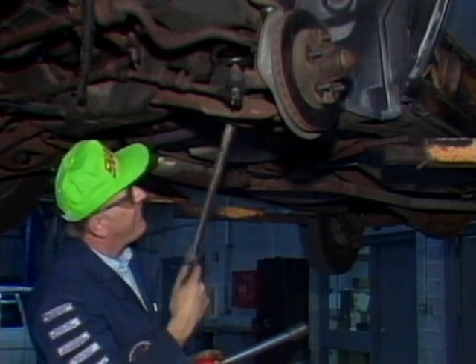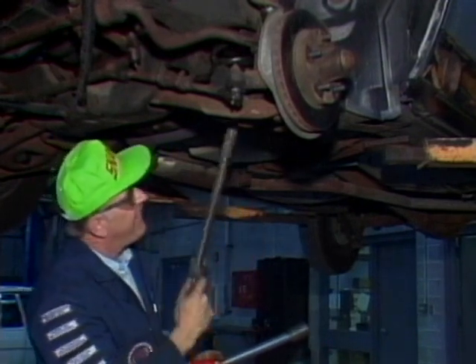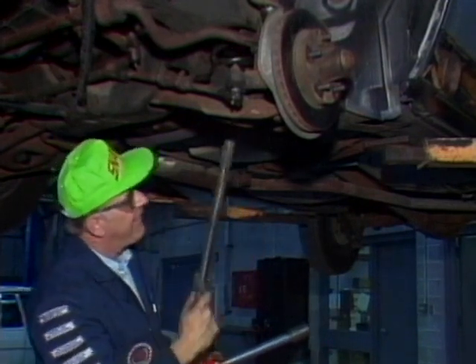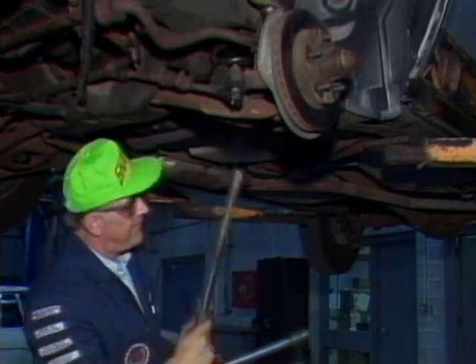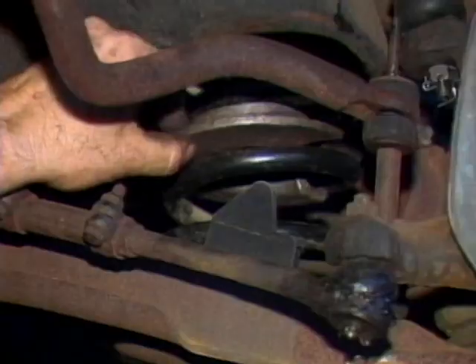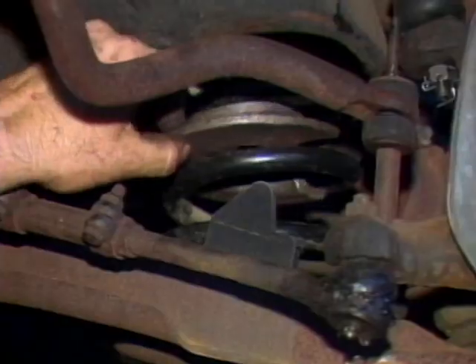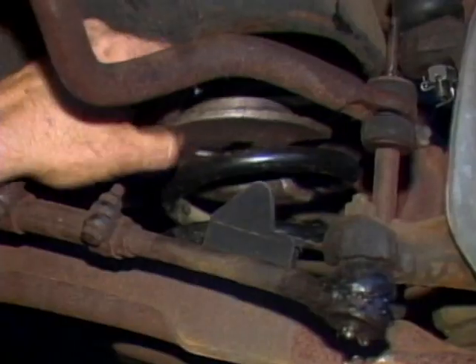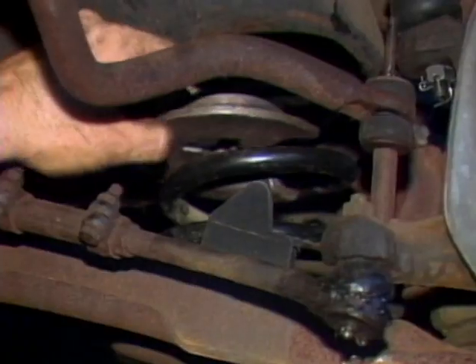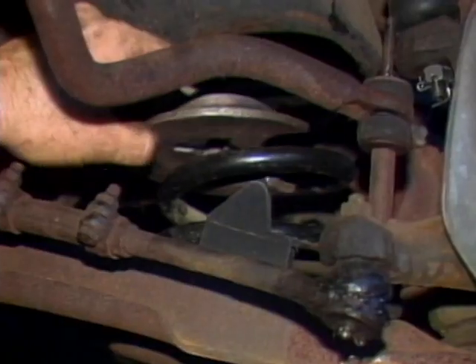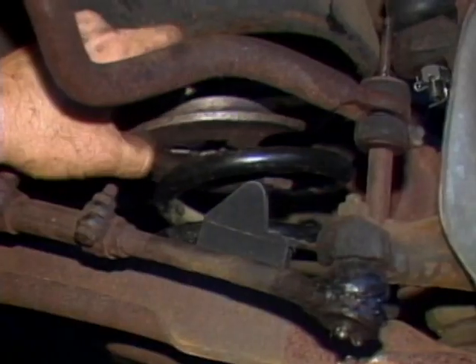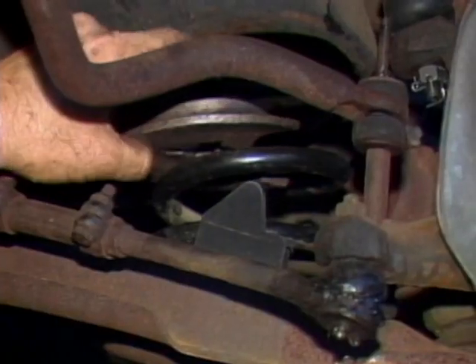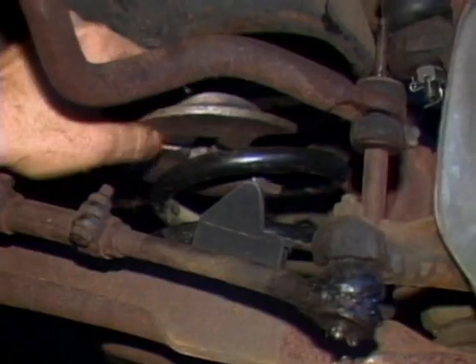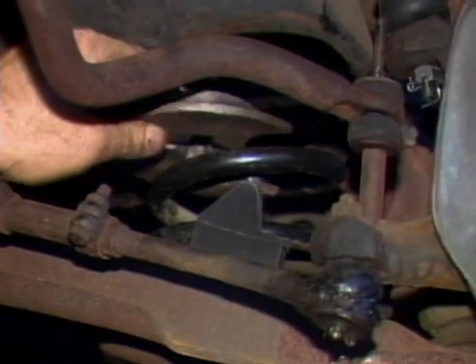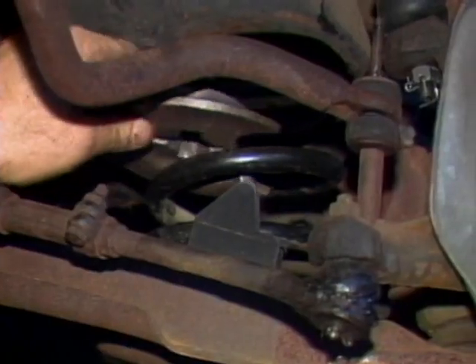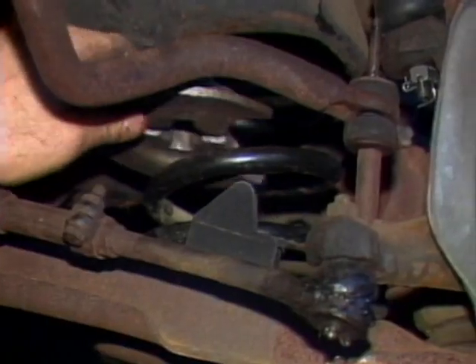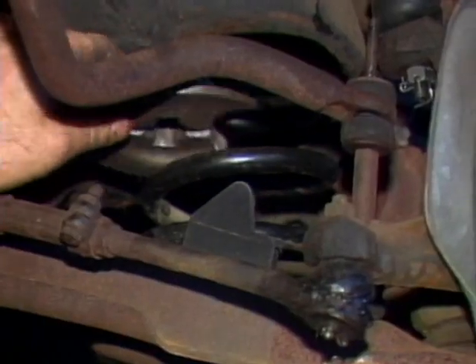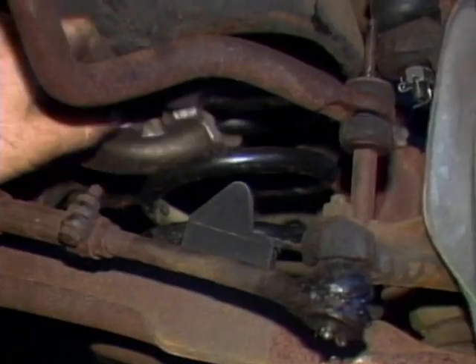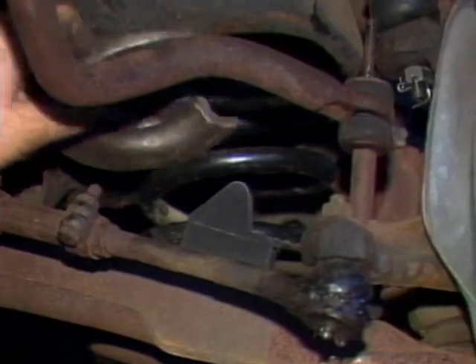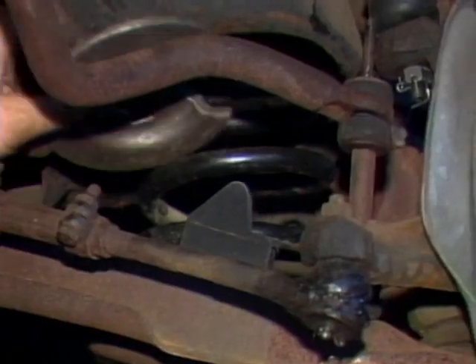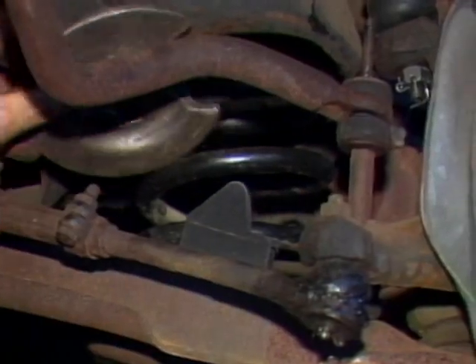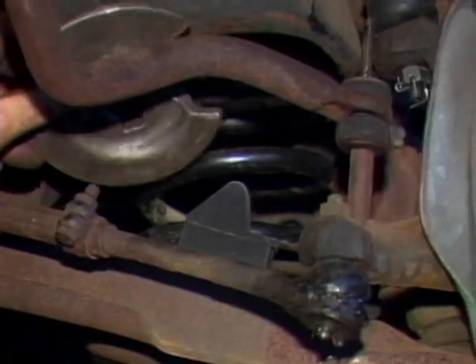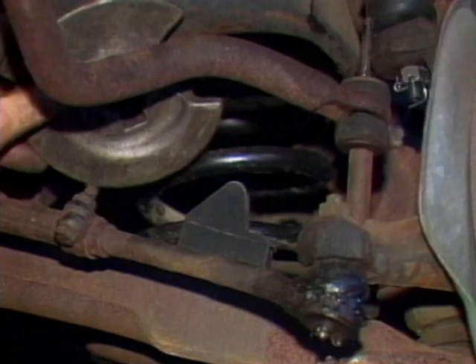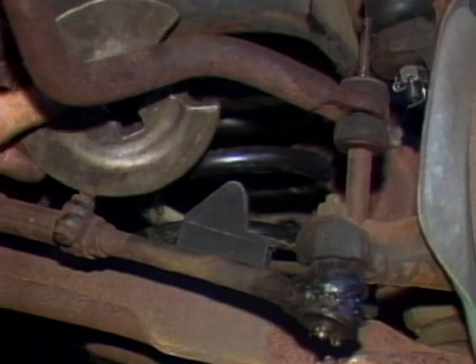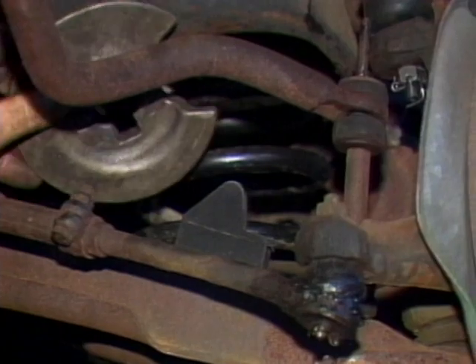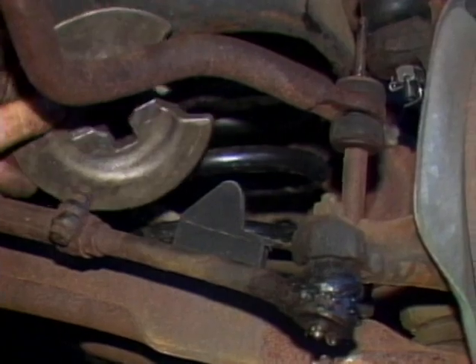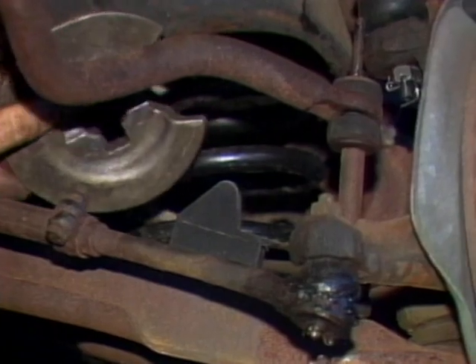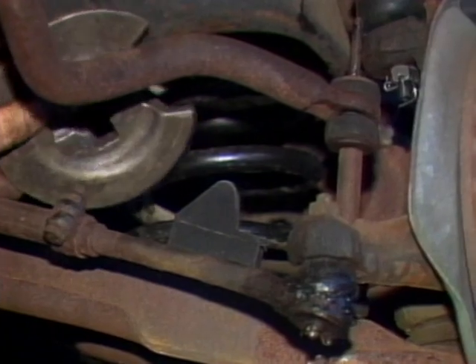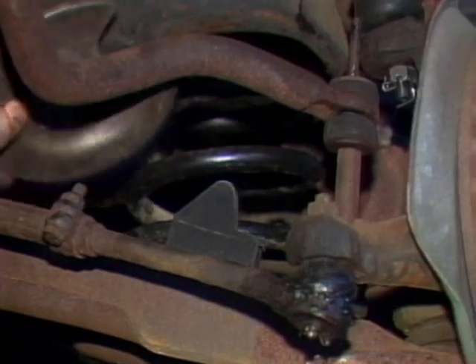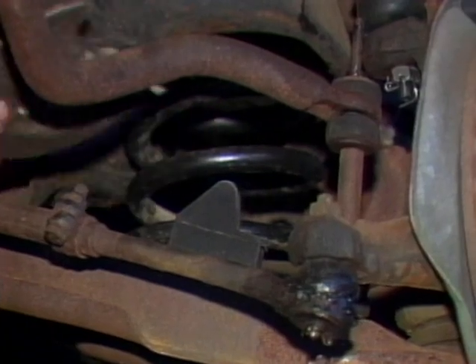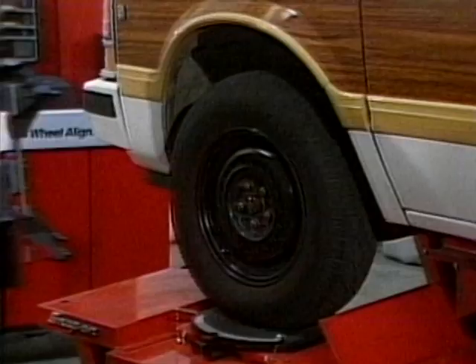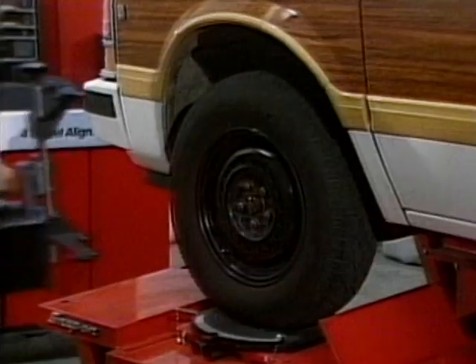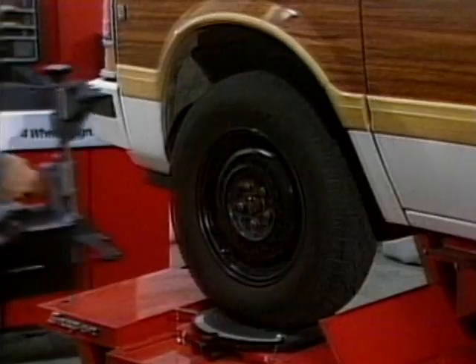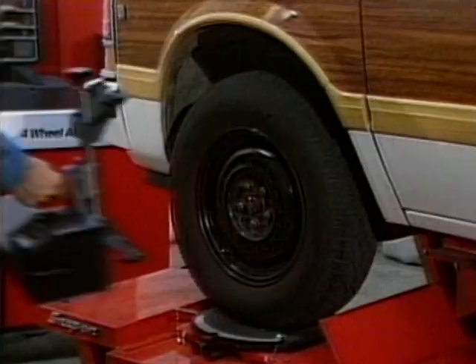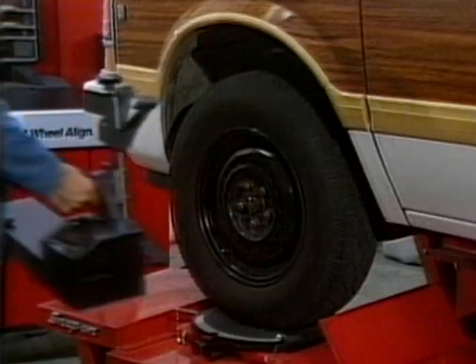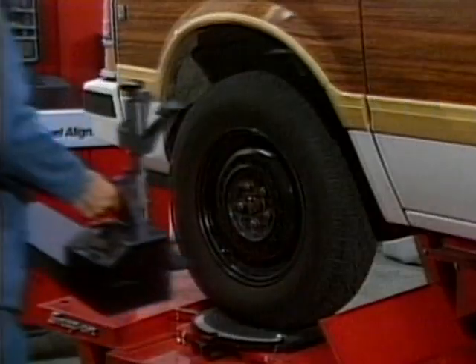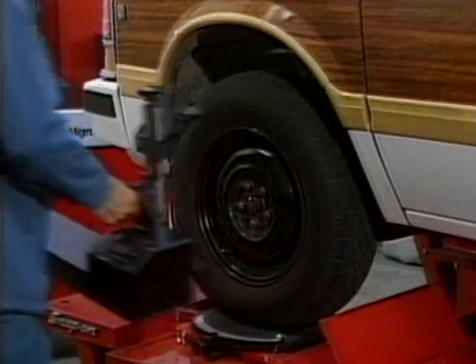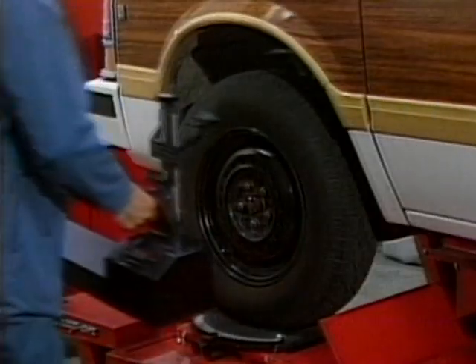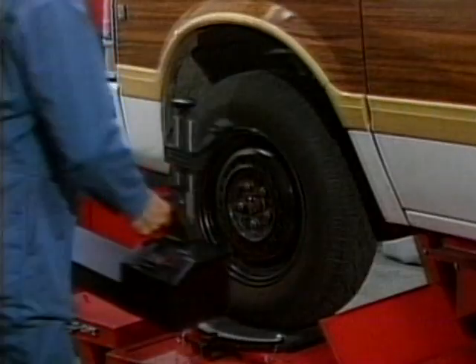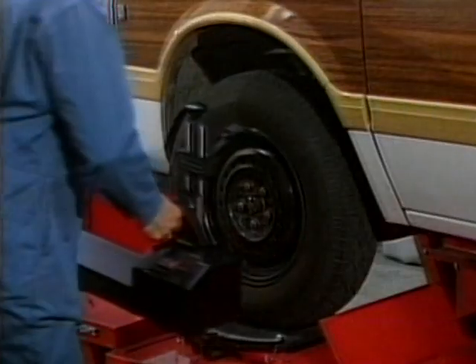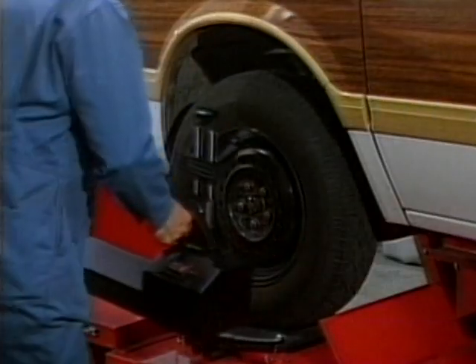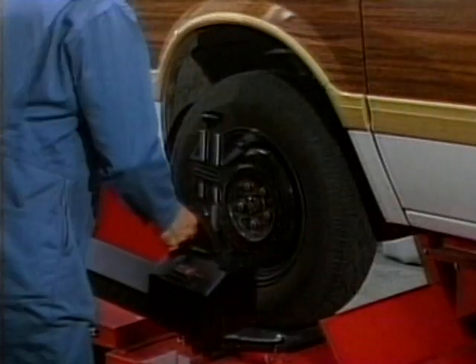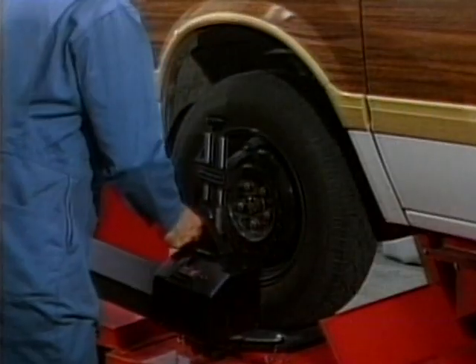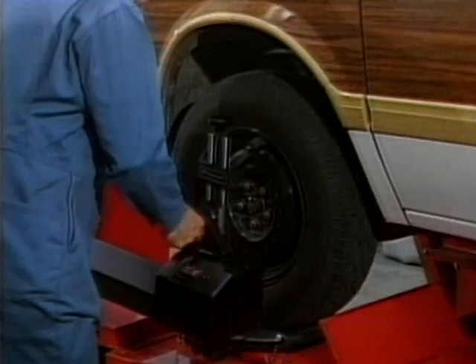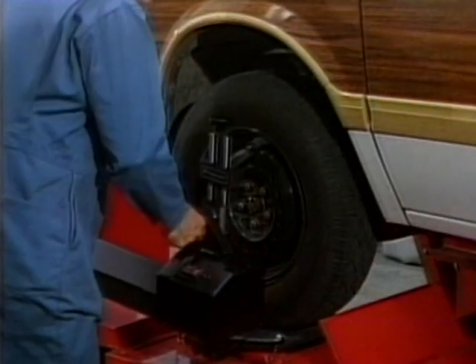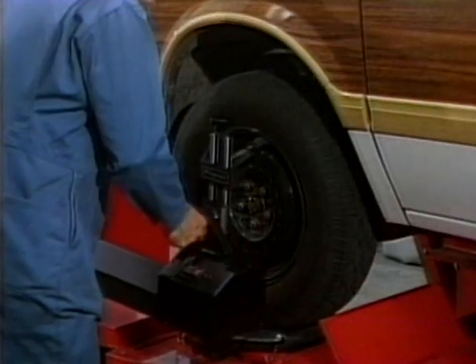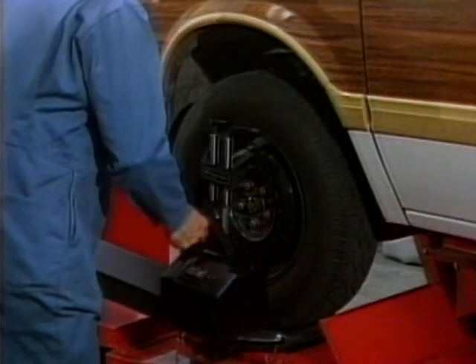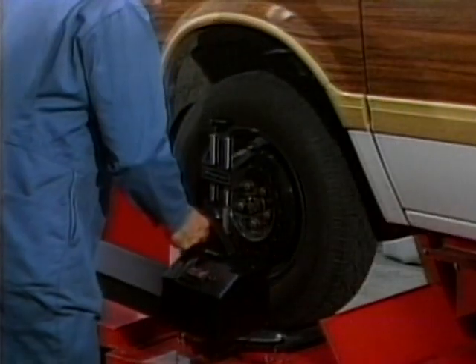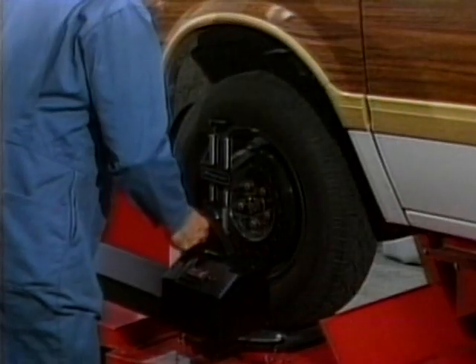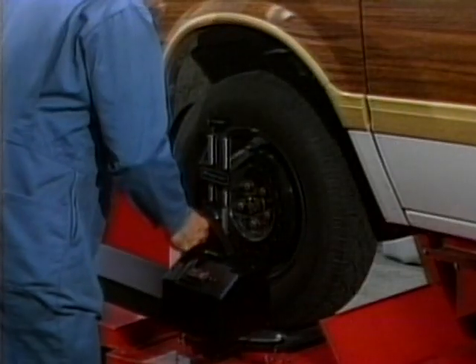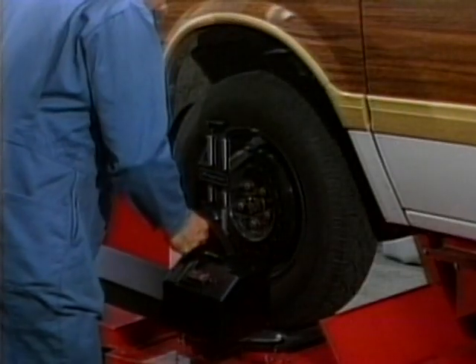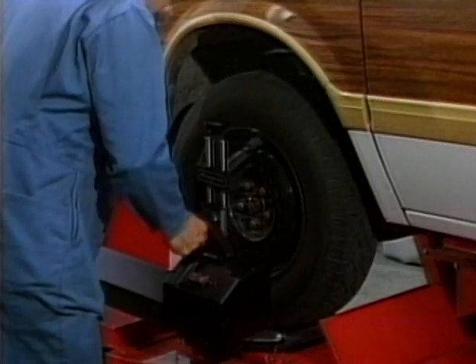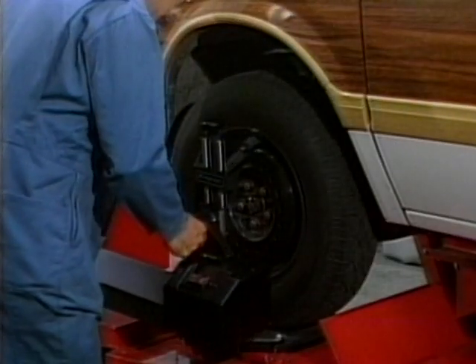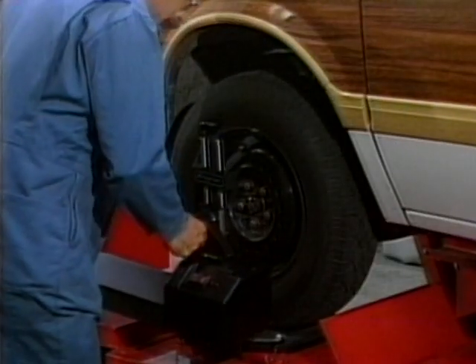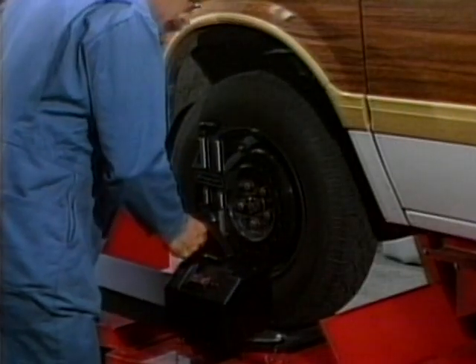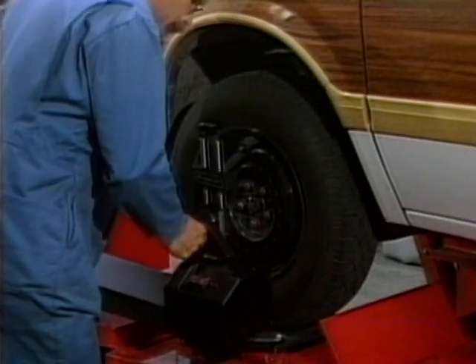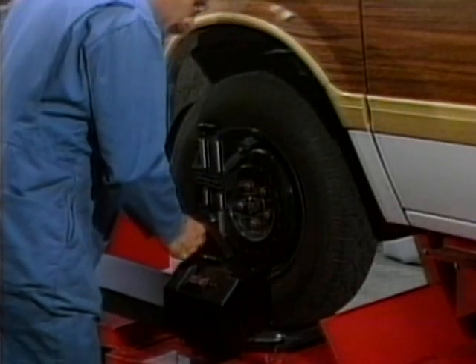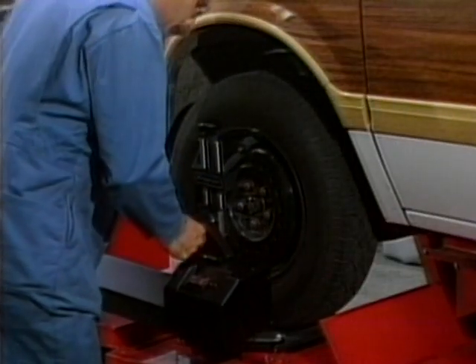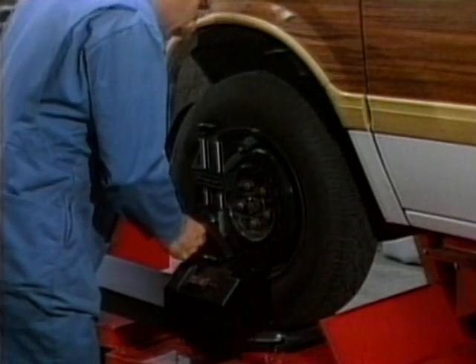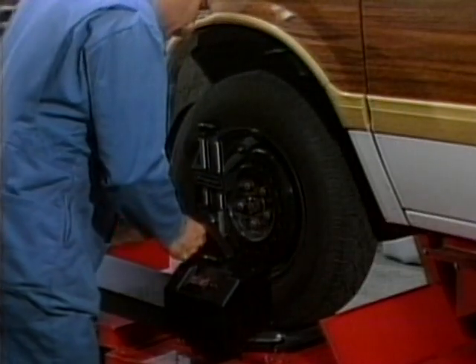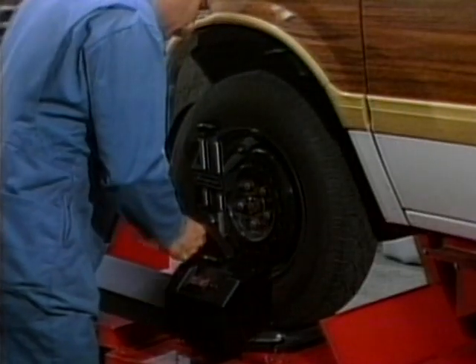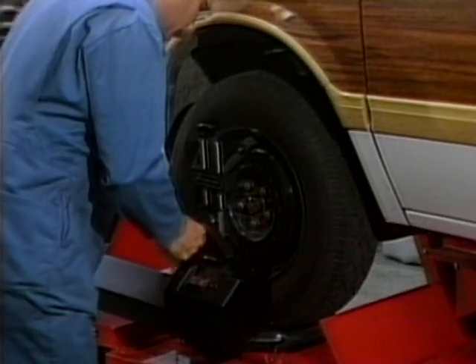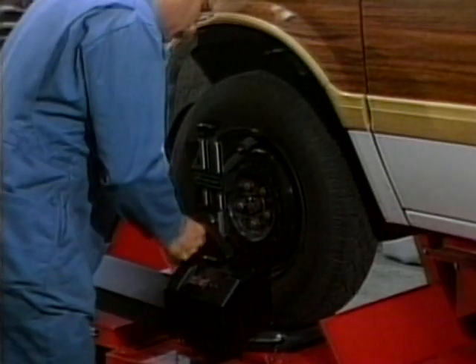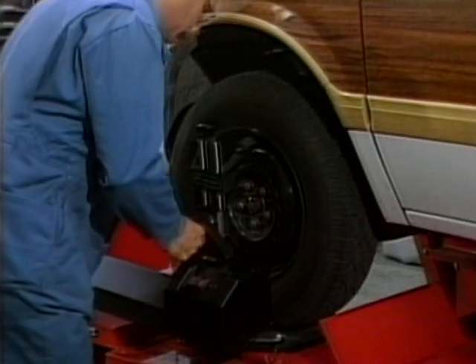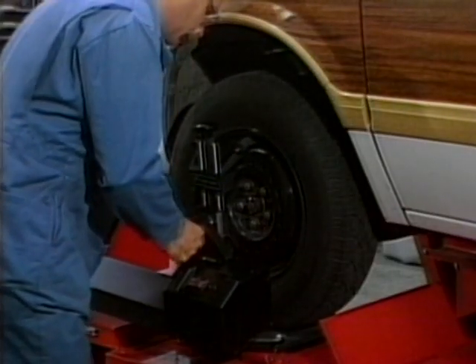As a reminder, always check wheel alignment after performing major suspension system repairs.